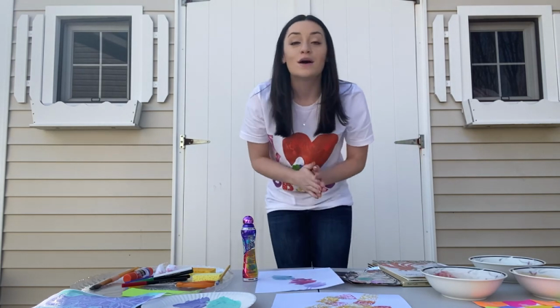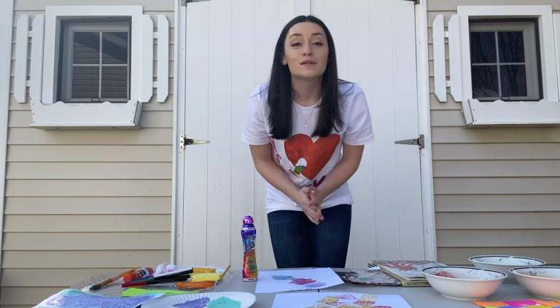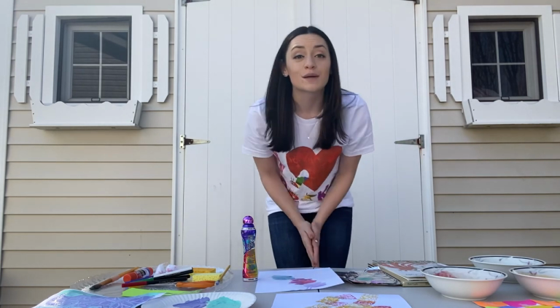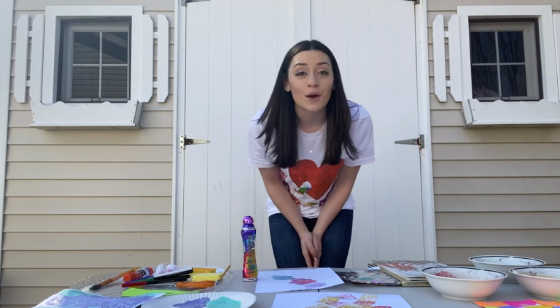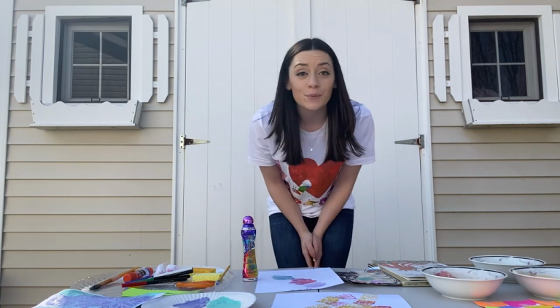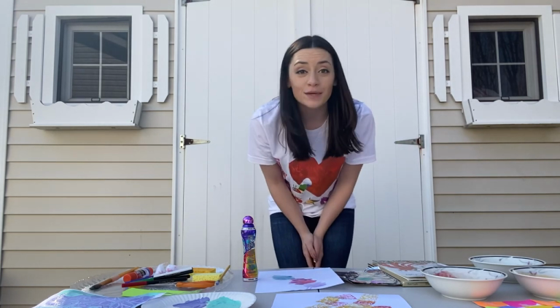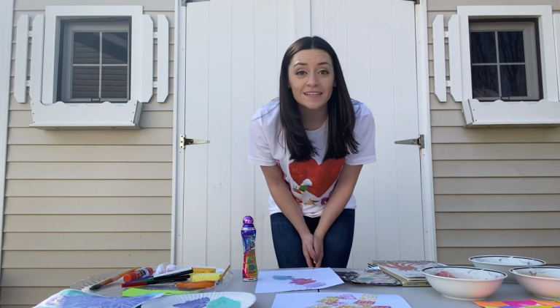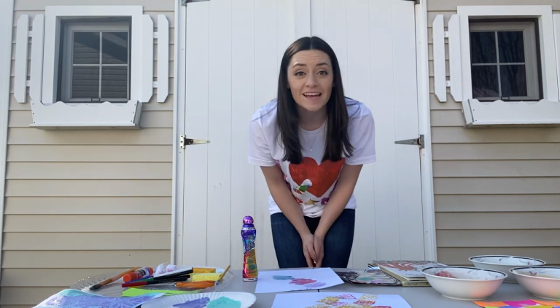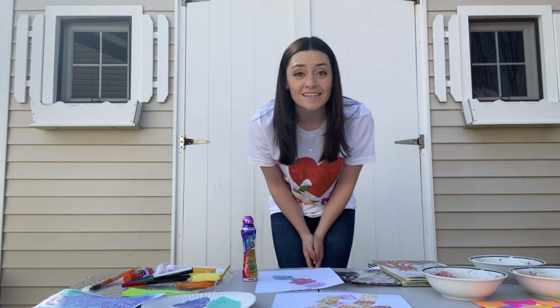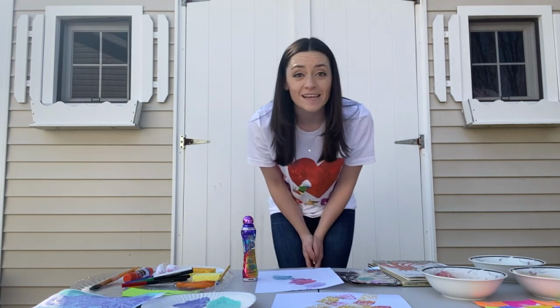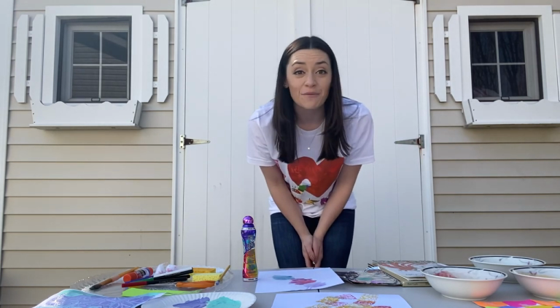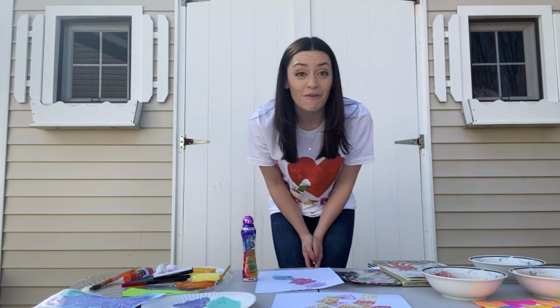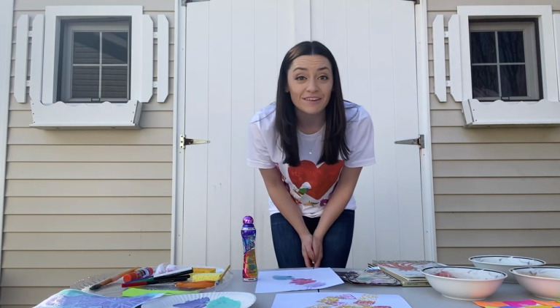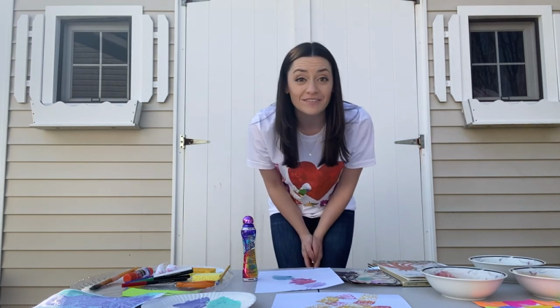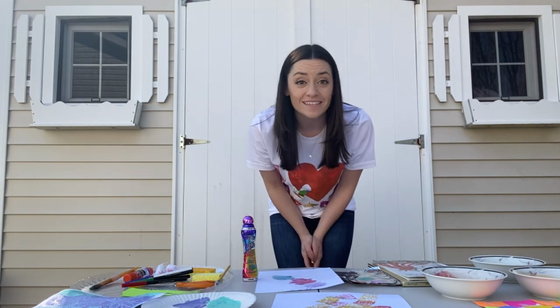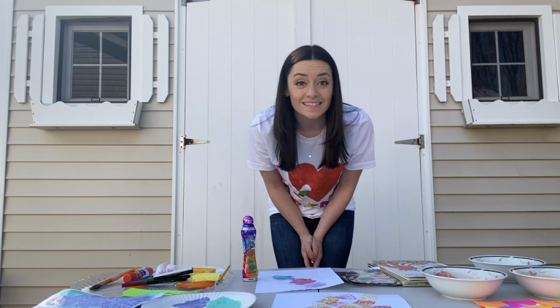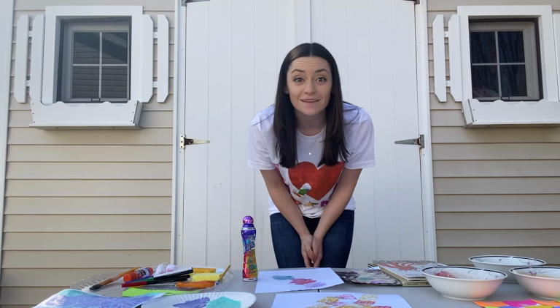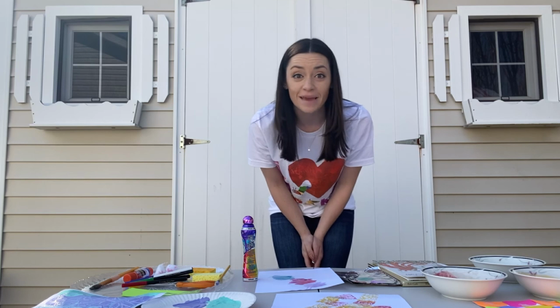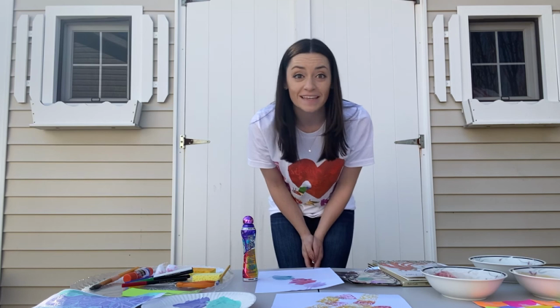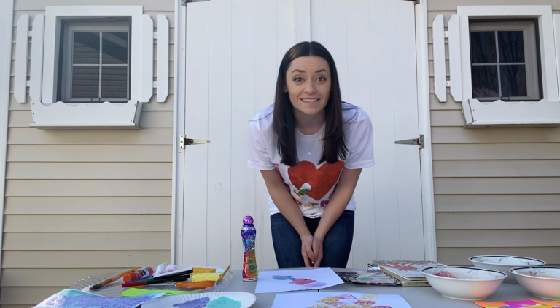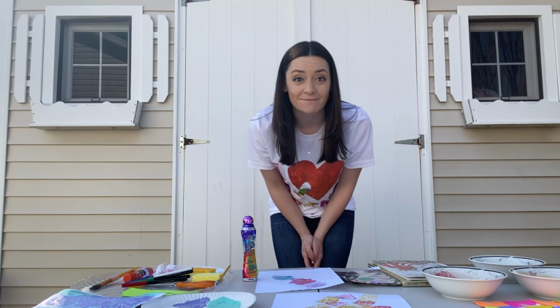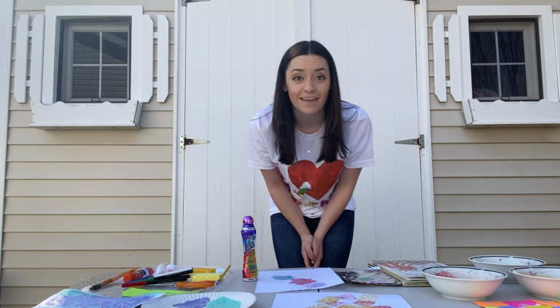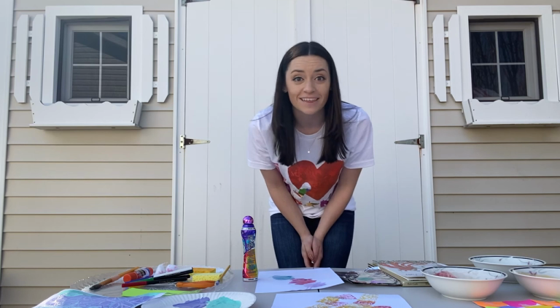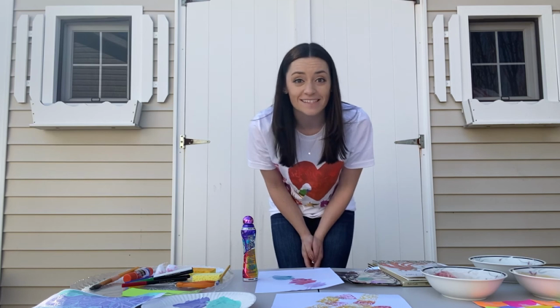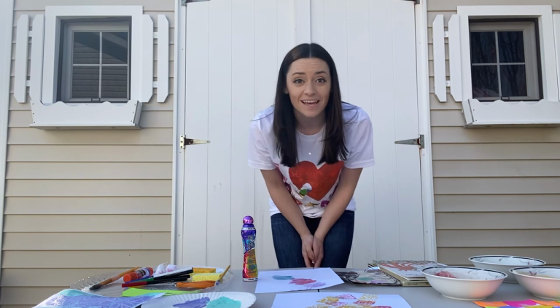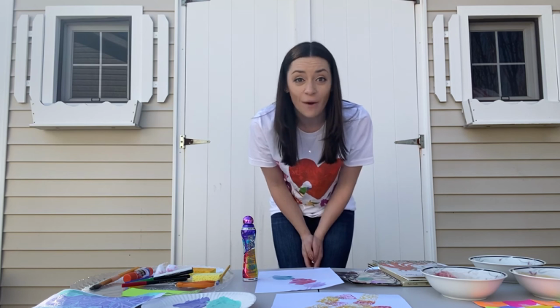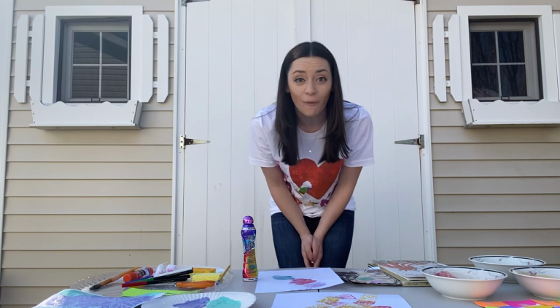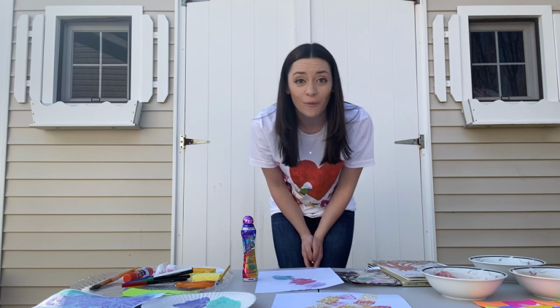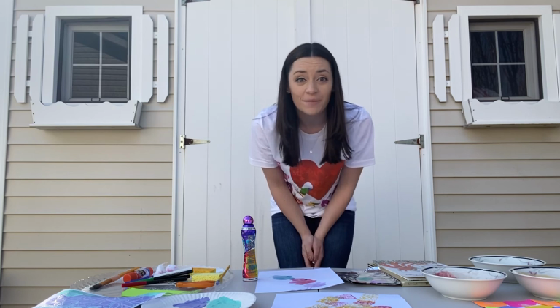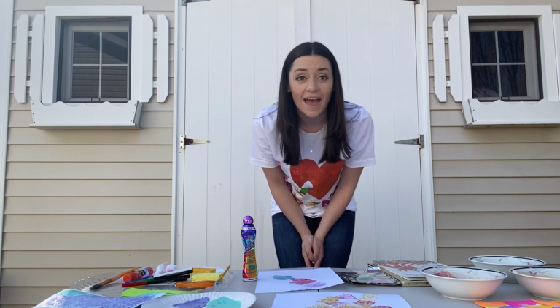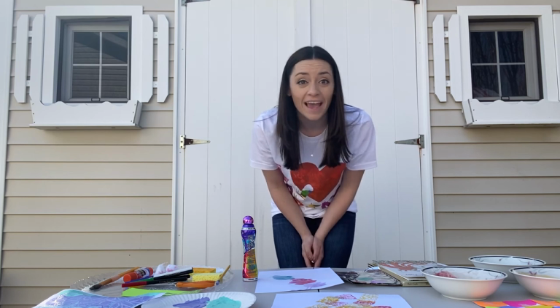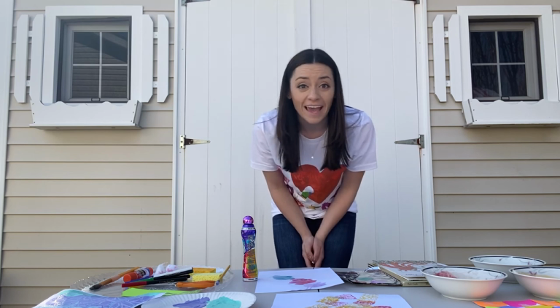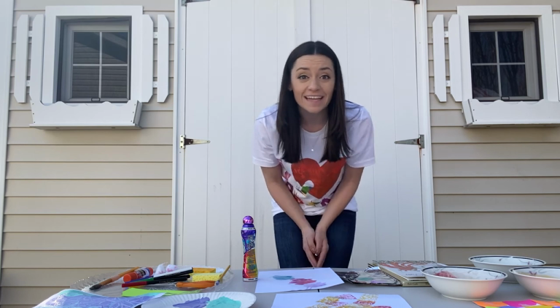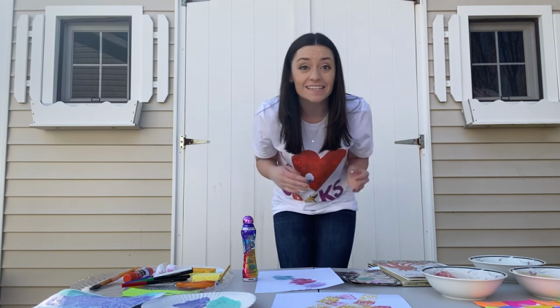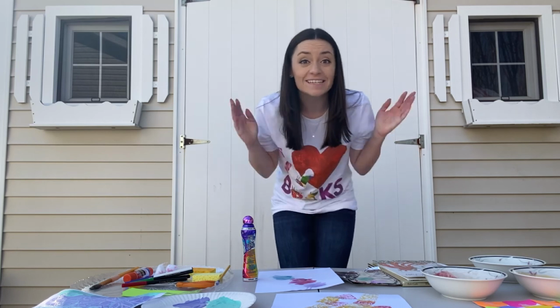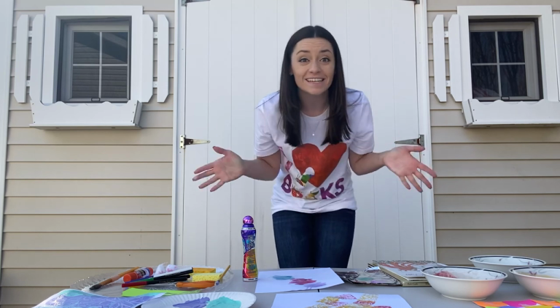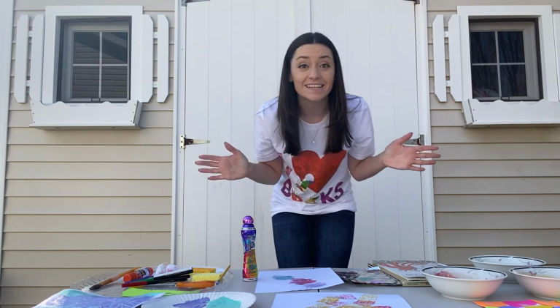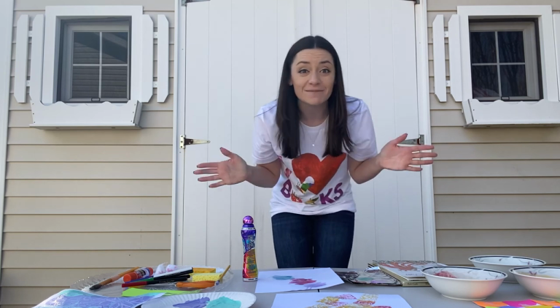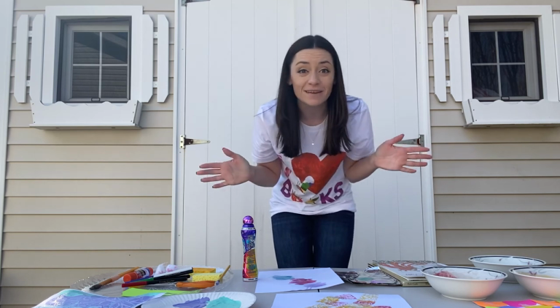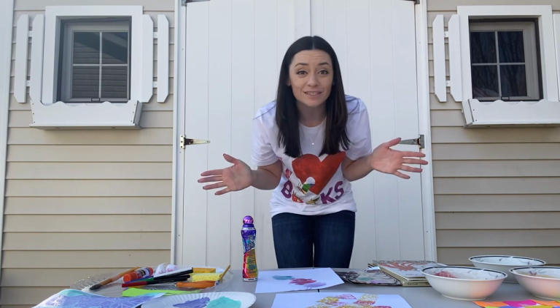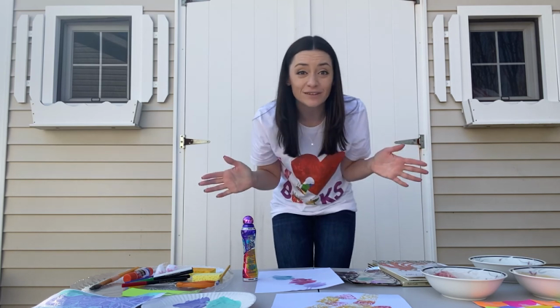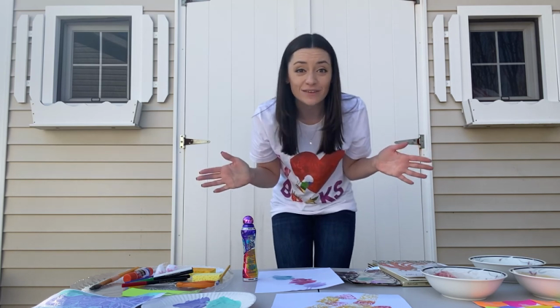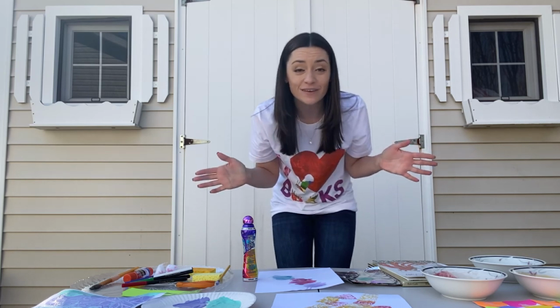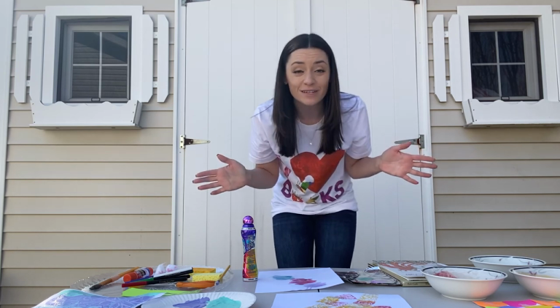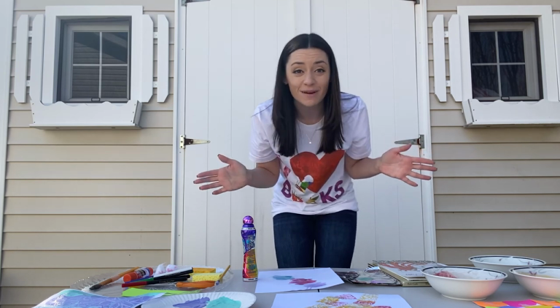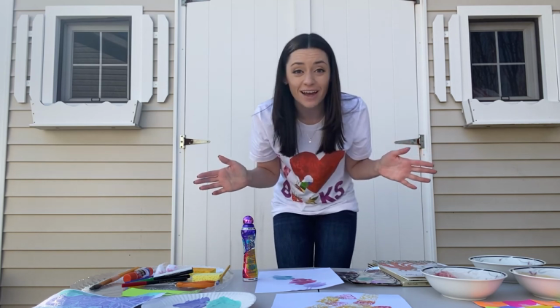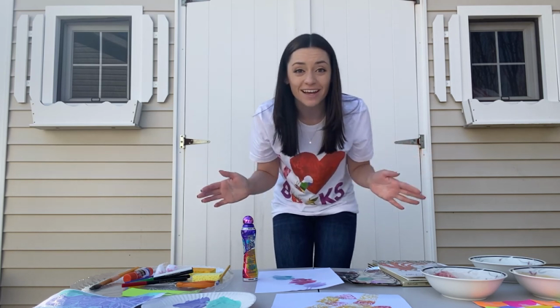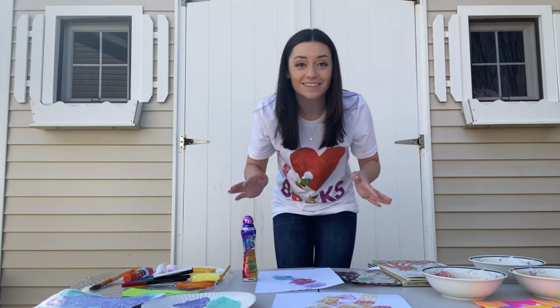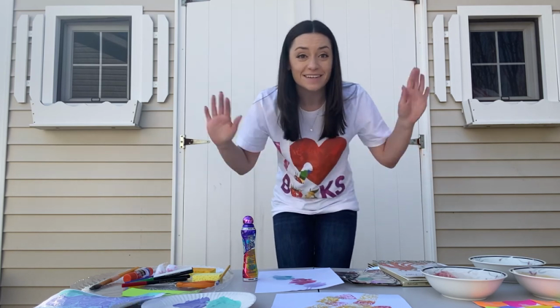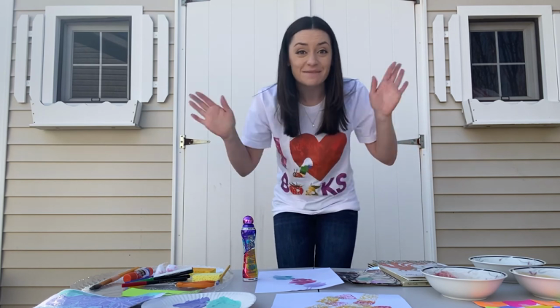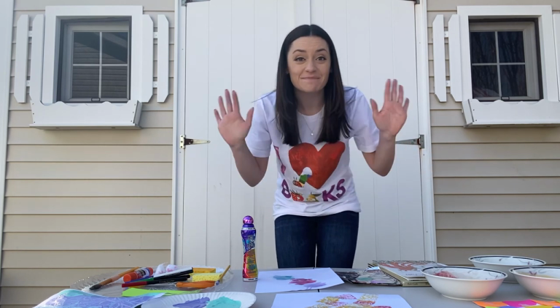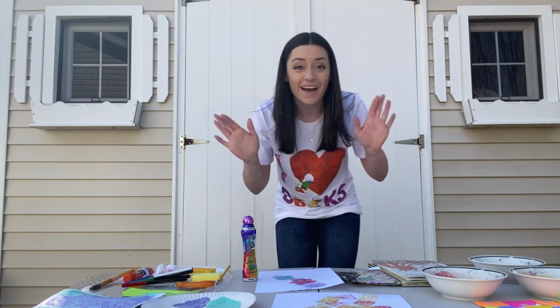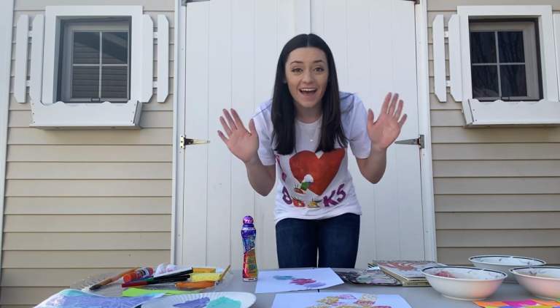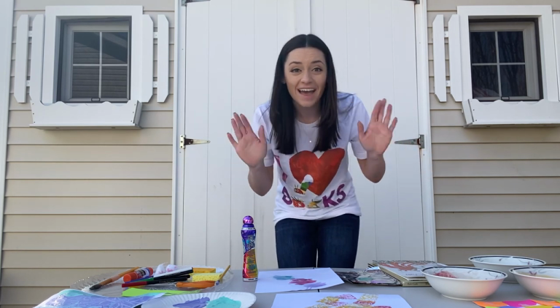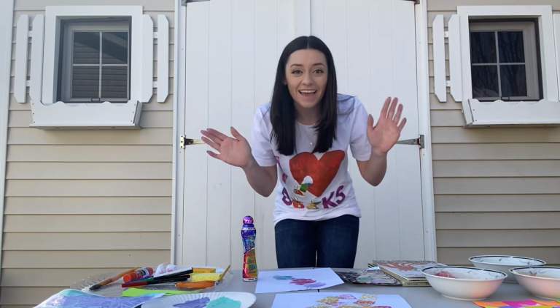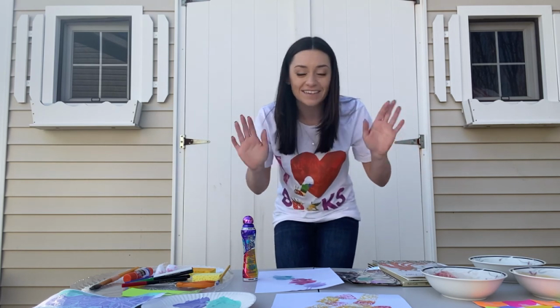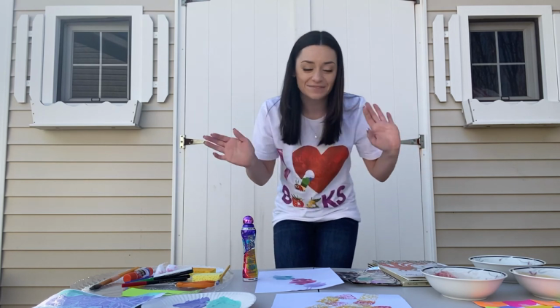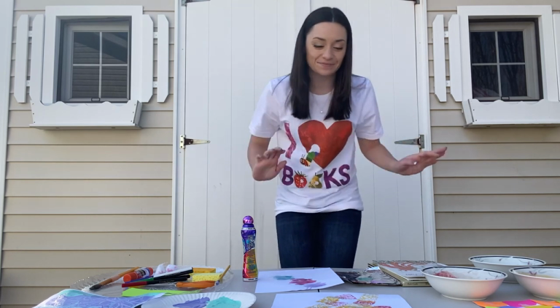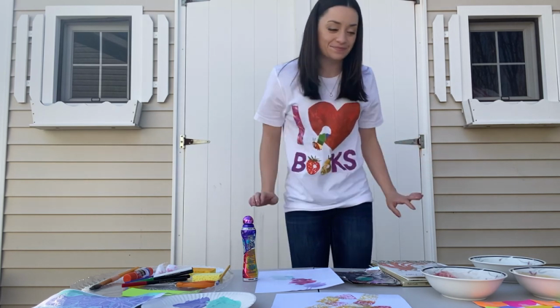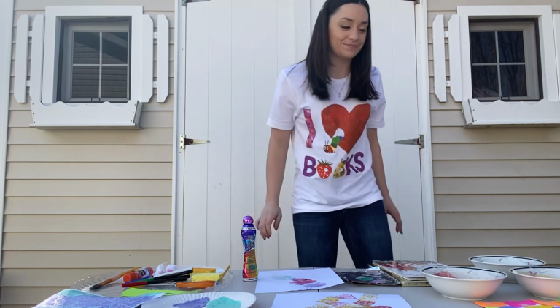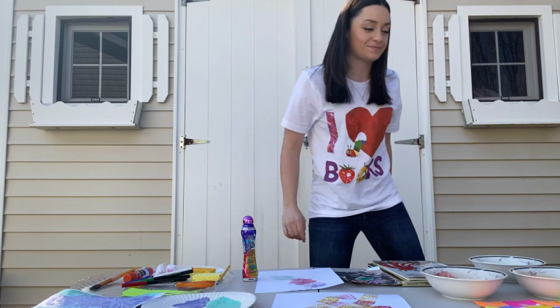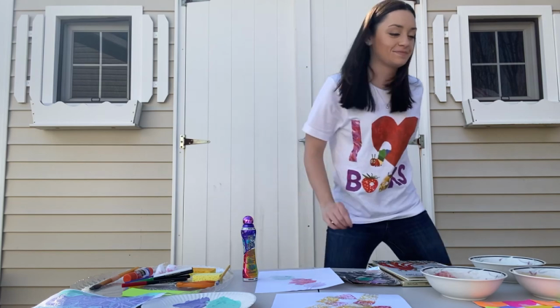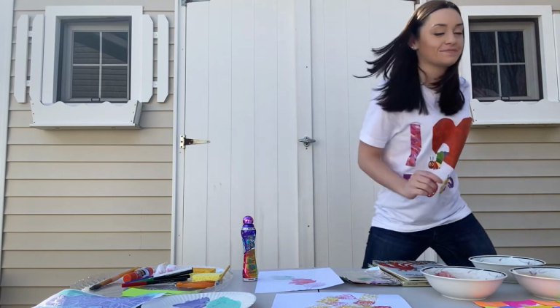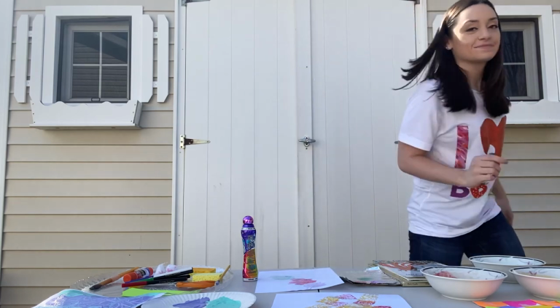I hope you can test out one of these painting methods at home and send in a picture of the finished product. Bye!